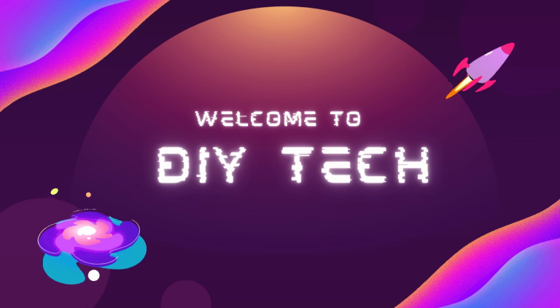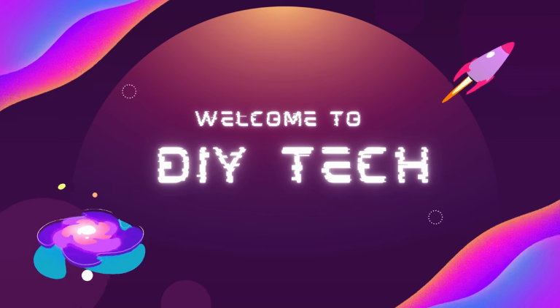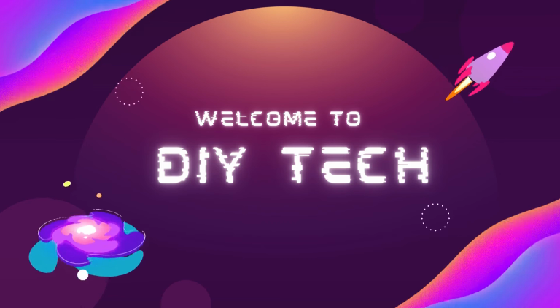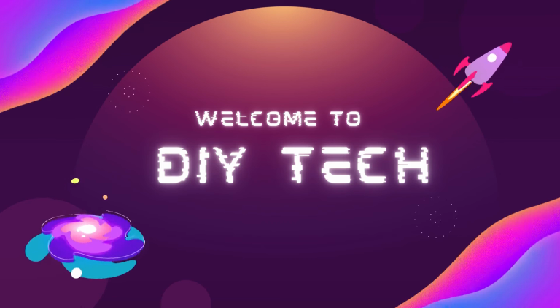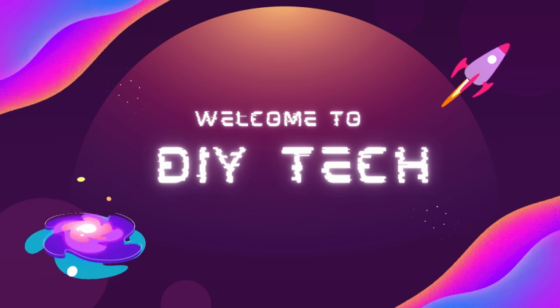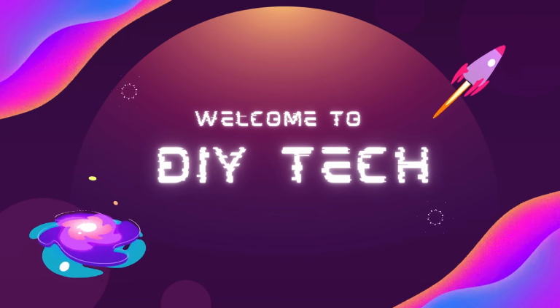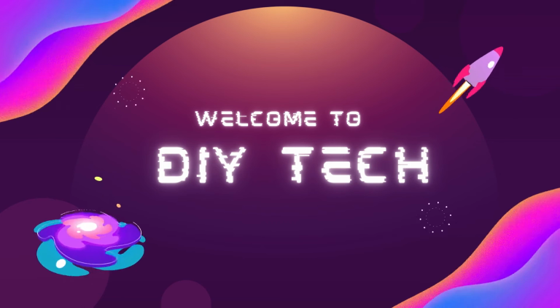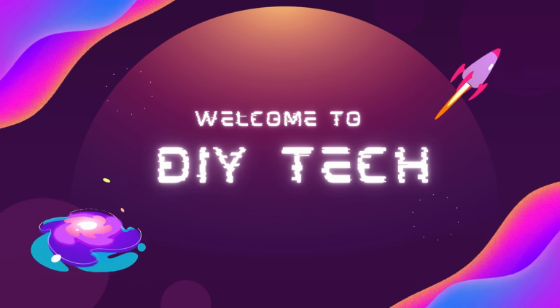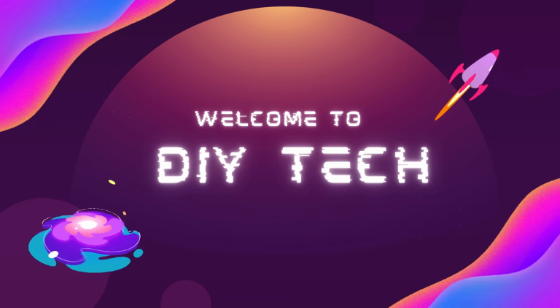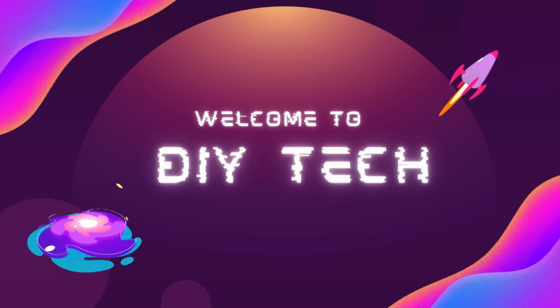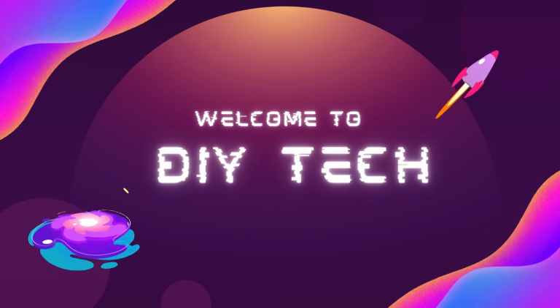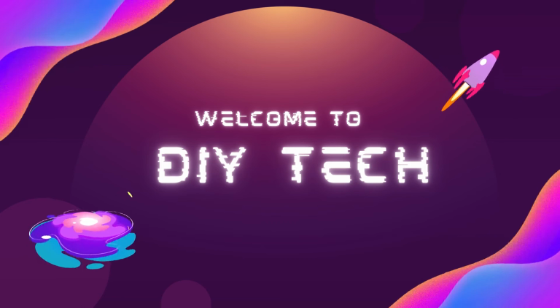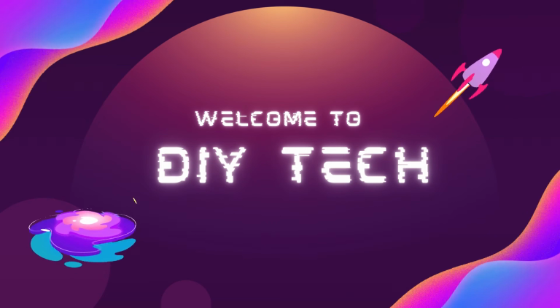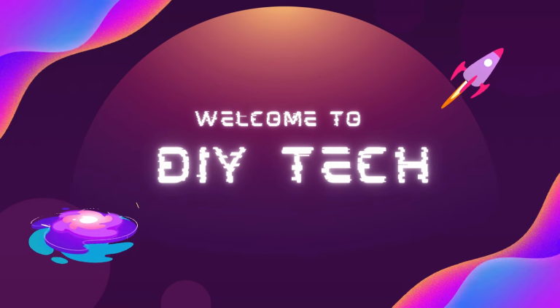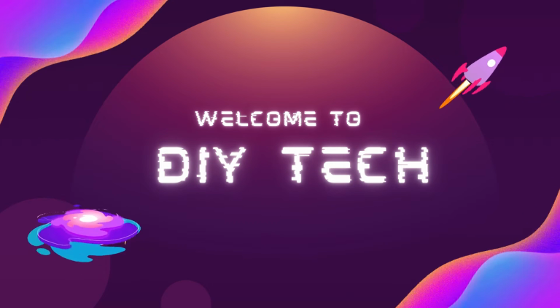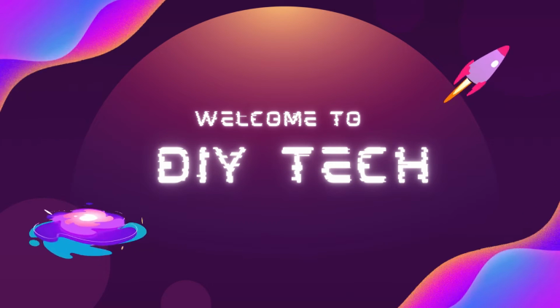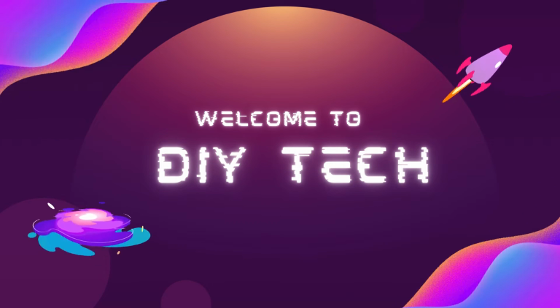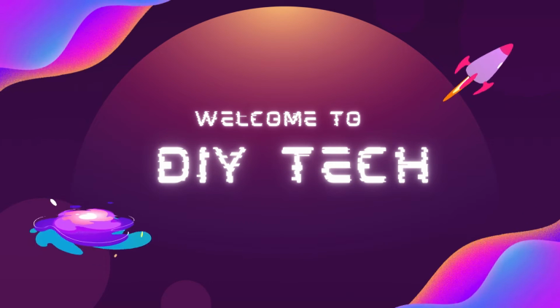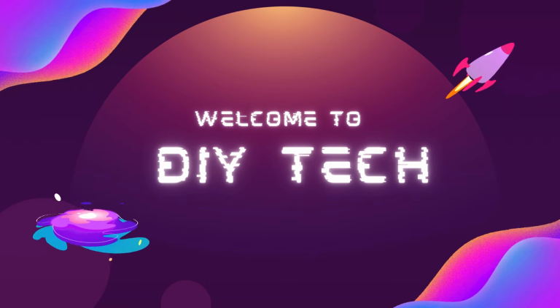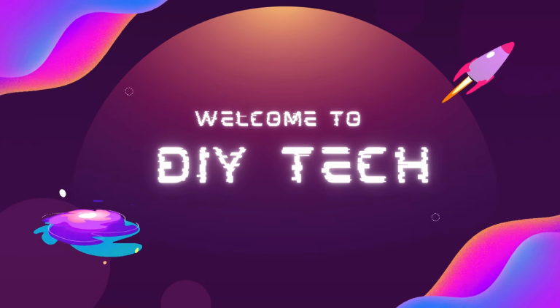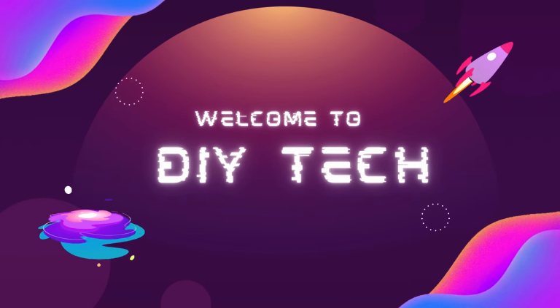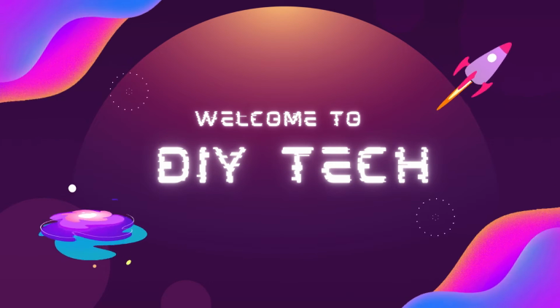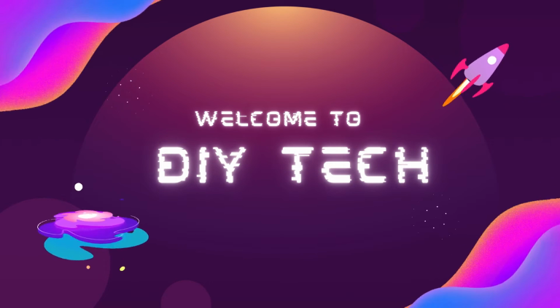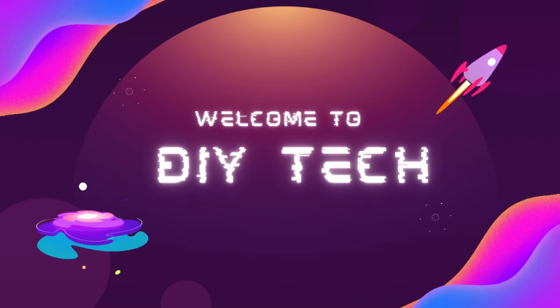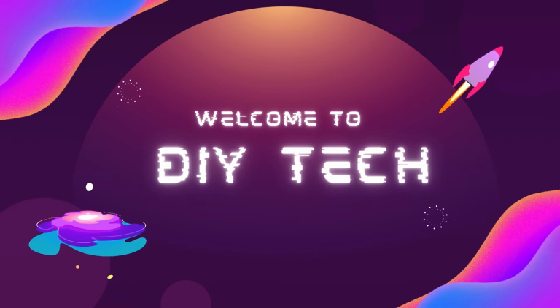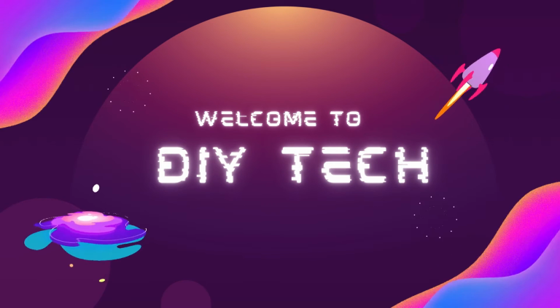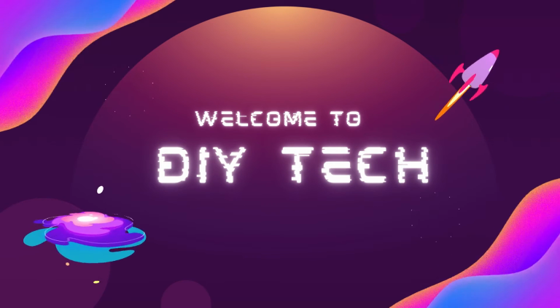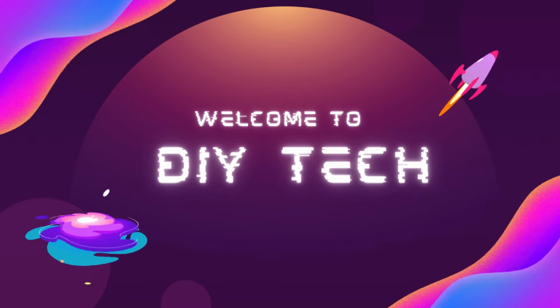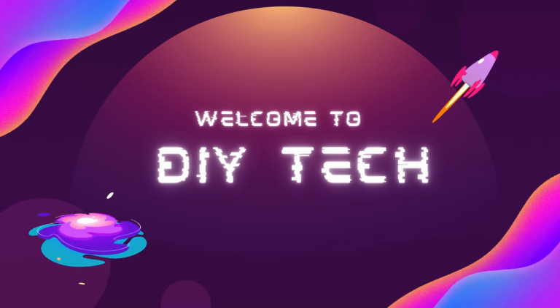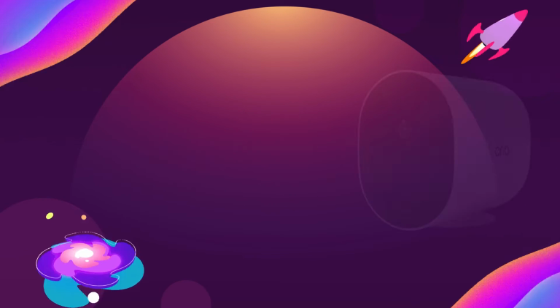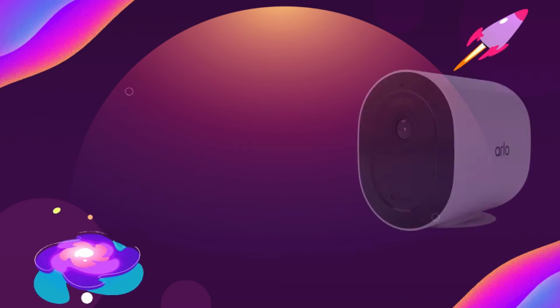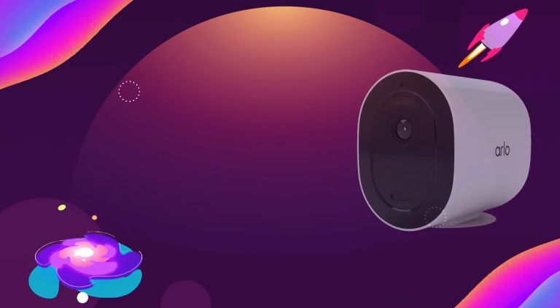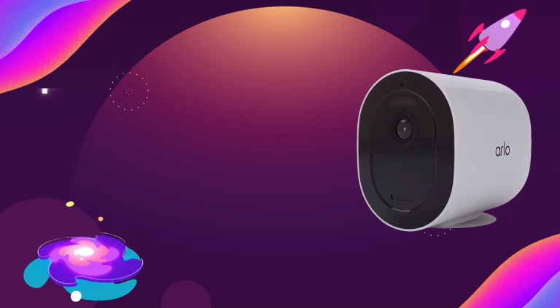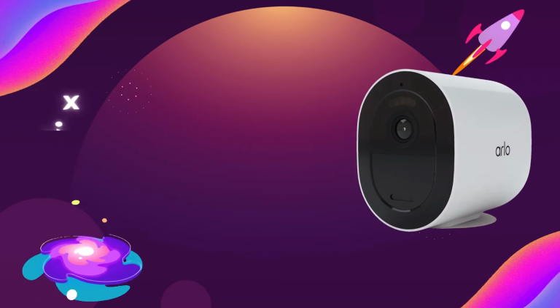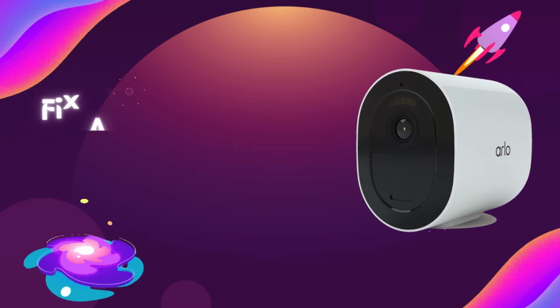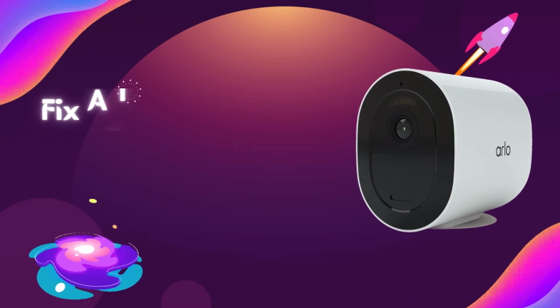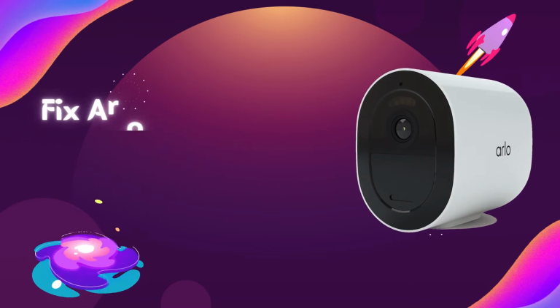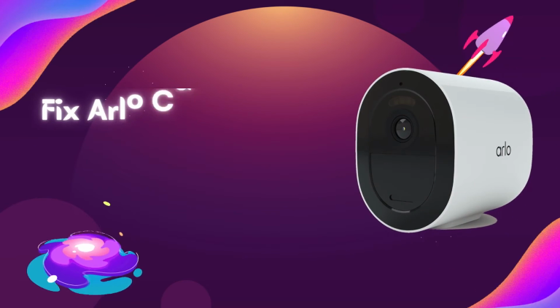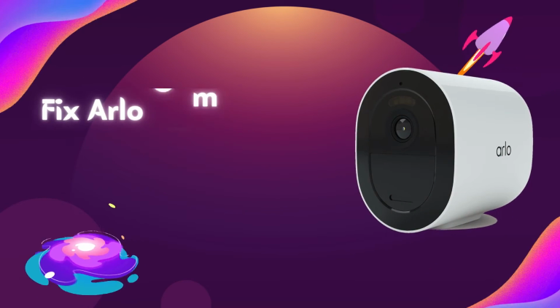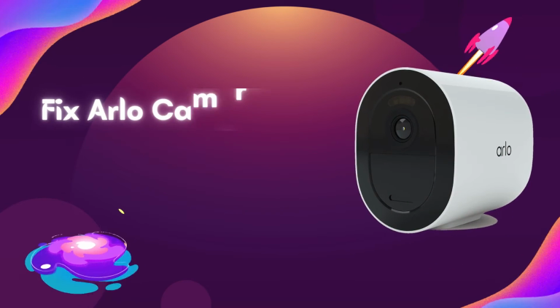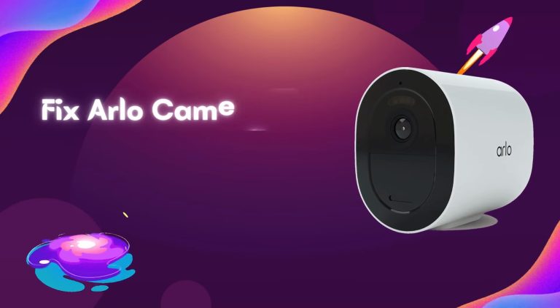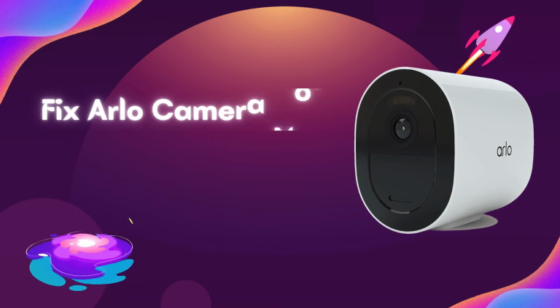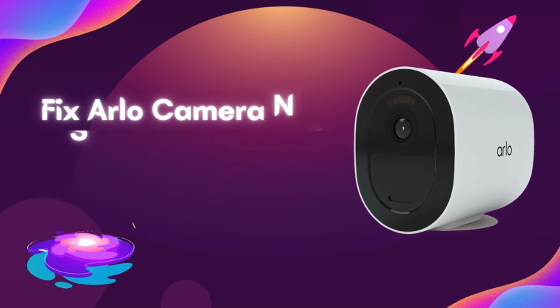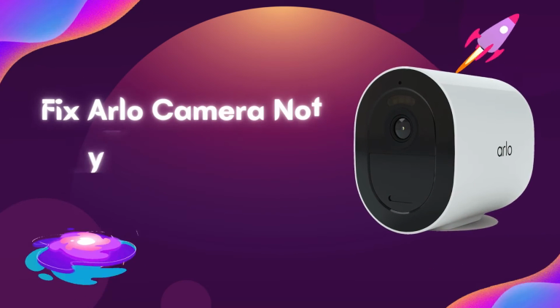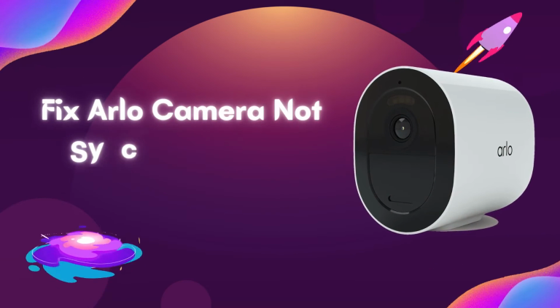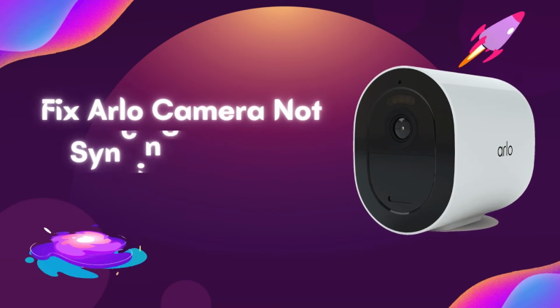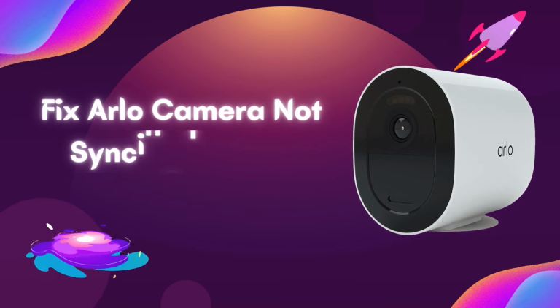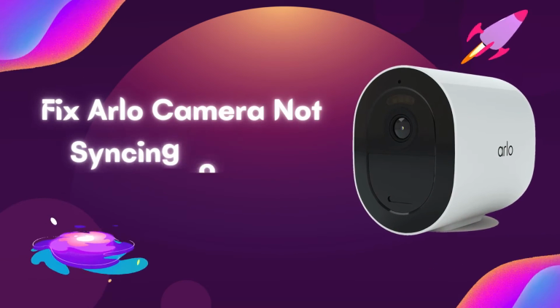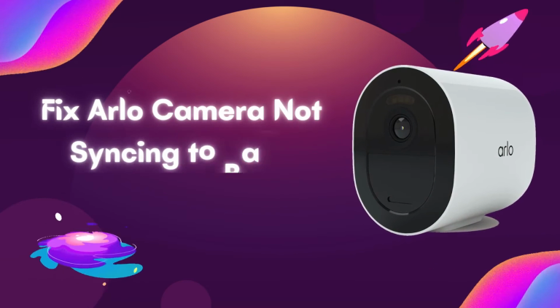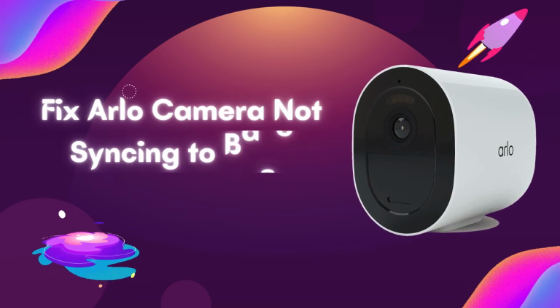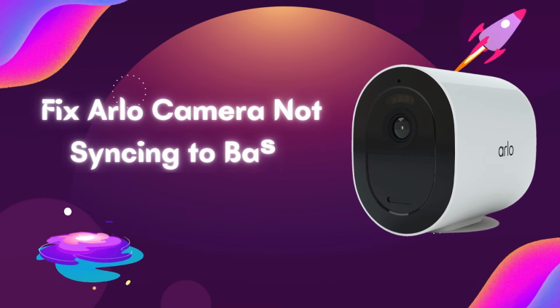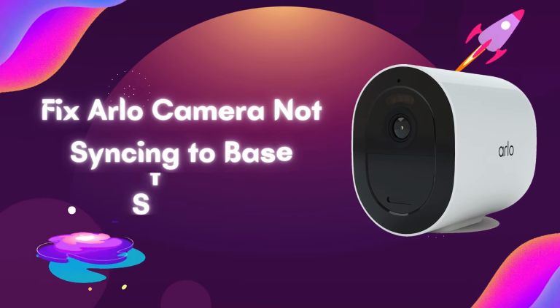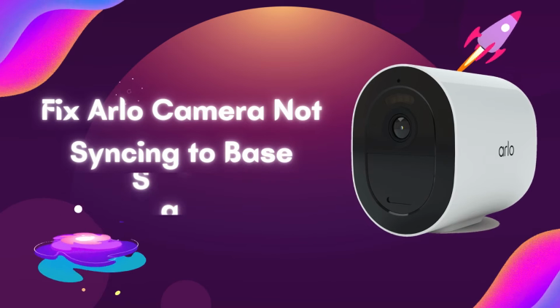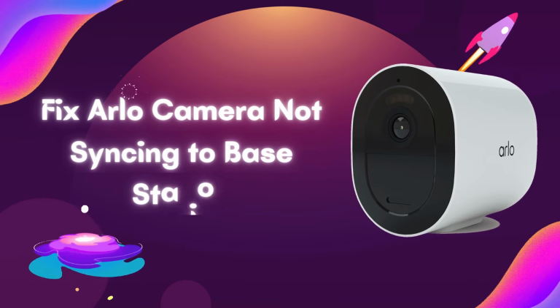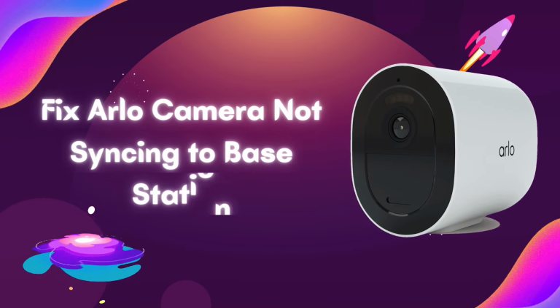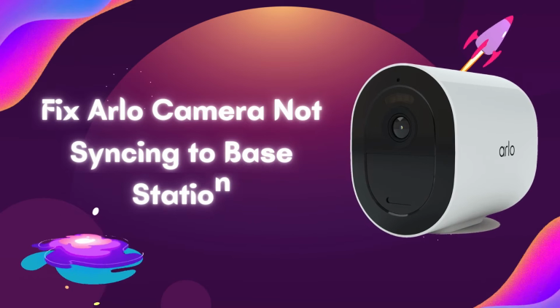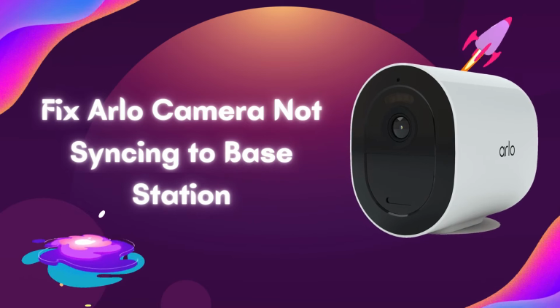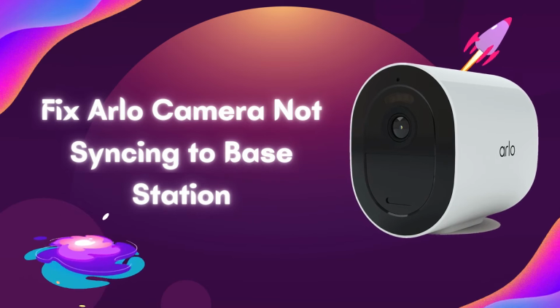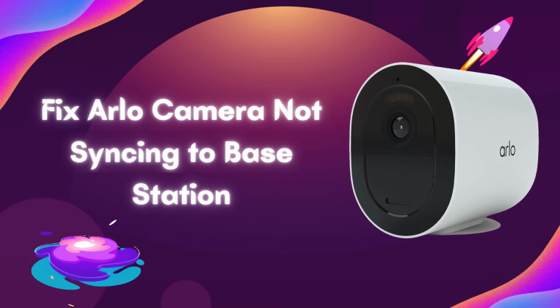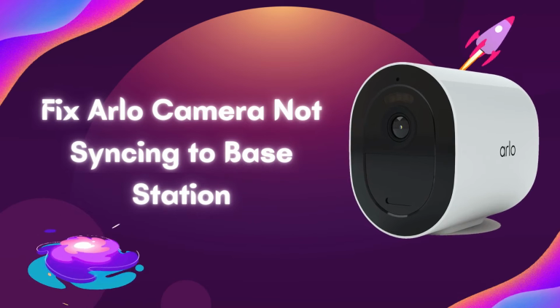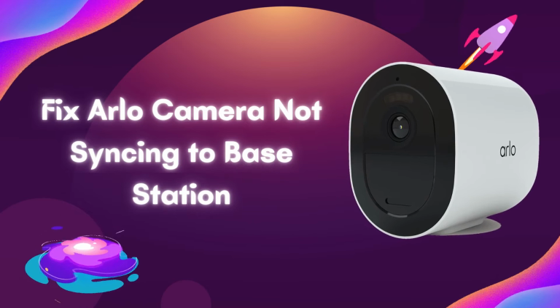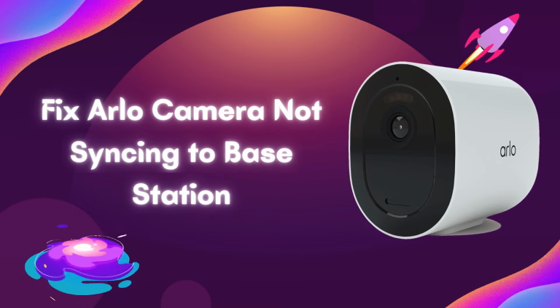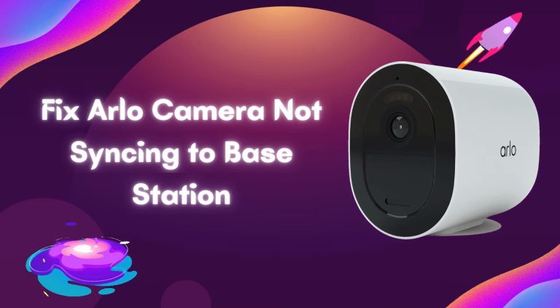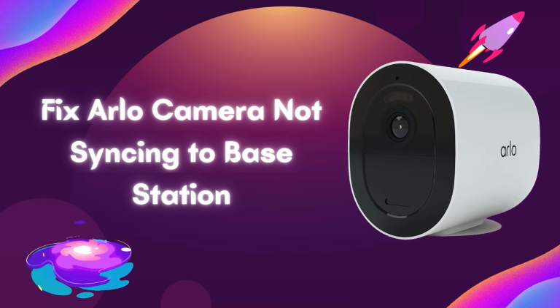Welcome to DIY Tech. Fix Arlo camera not syncing to base station.